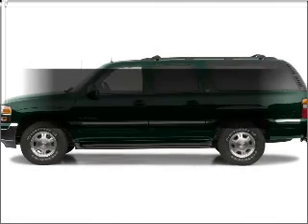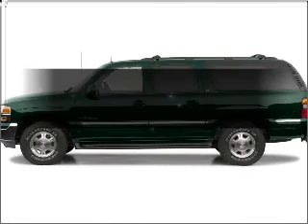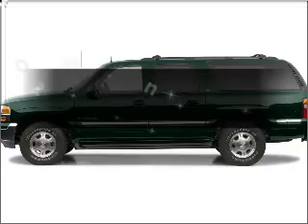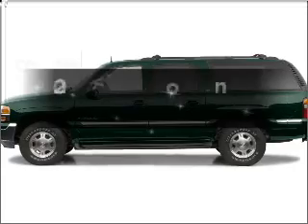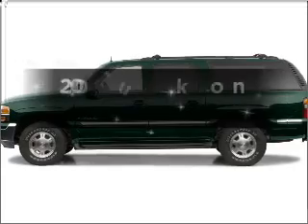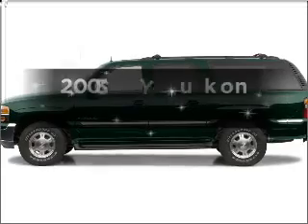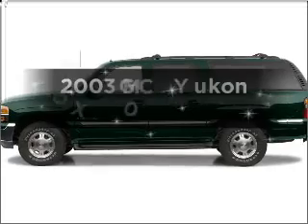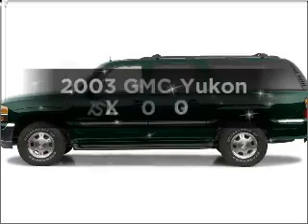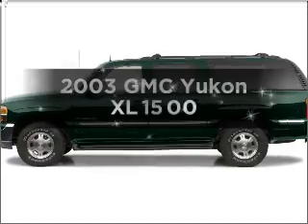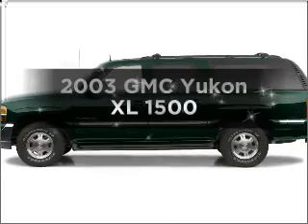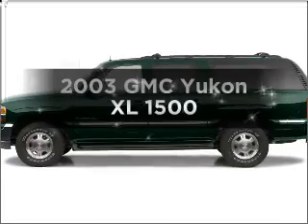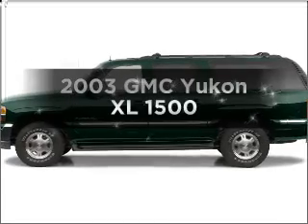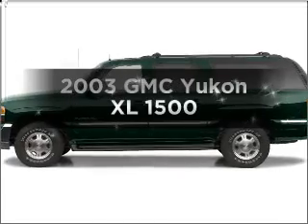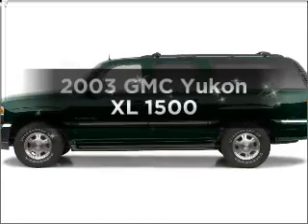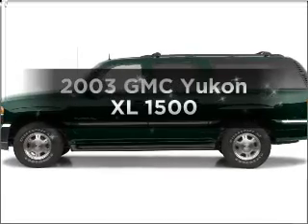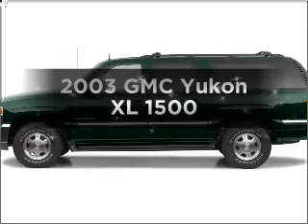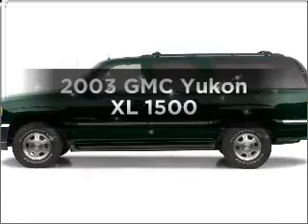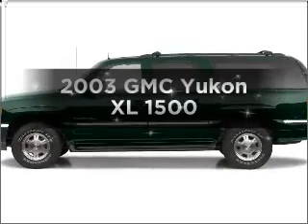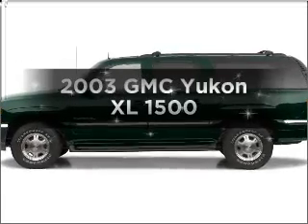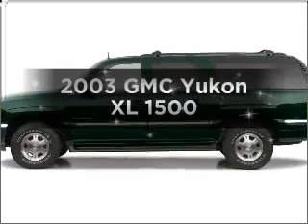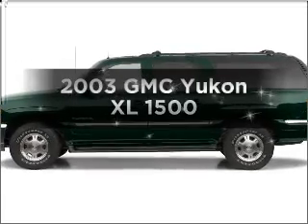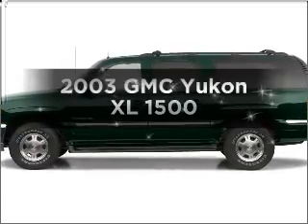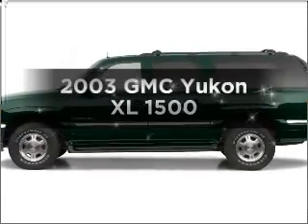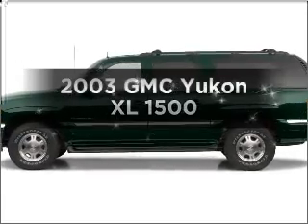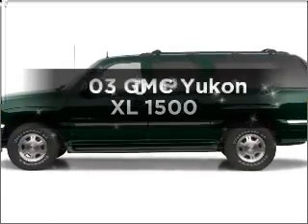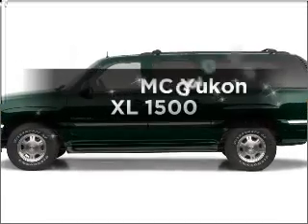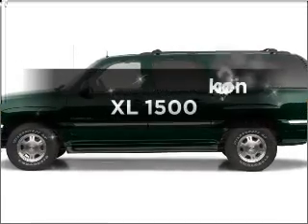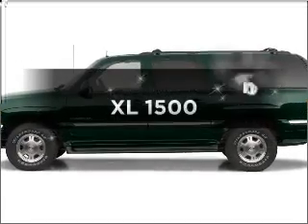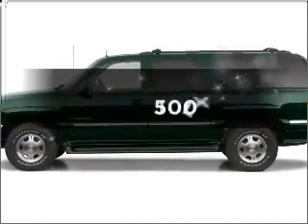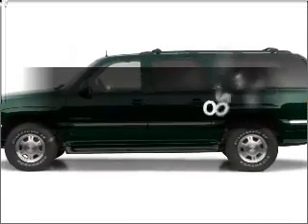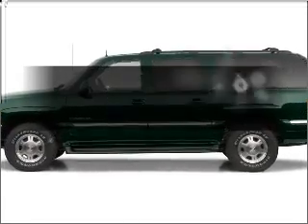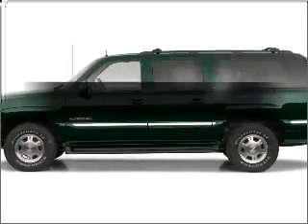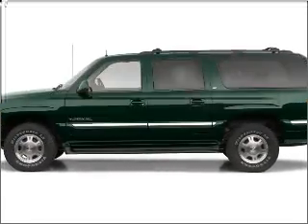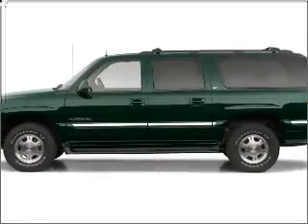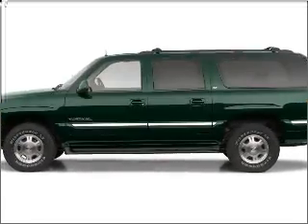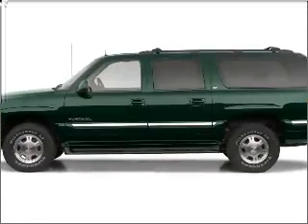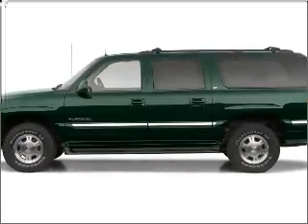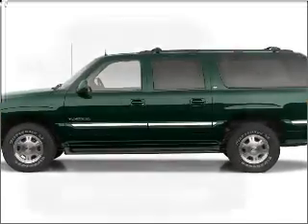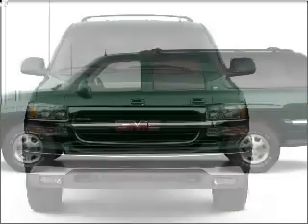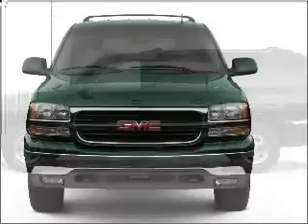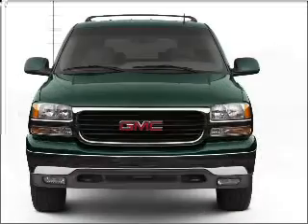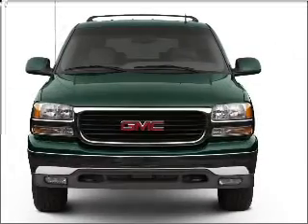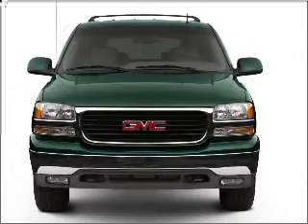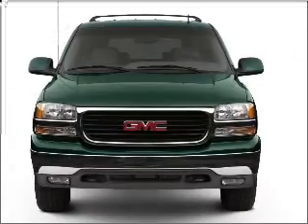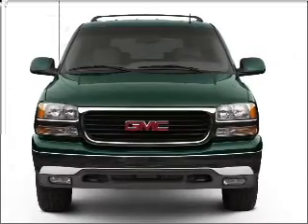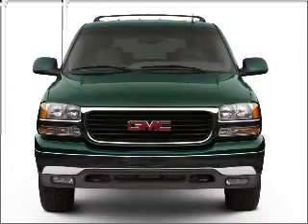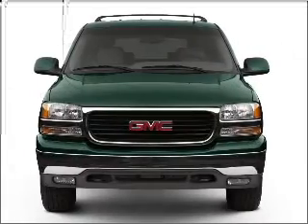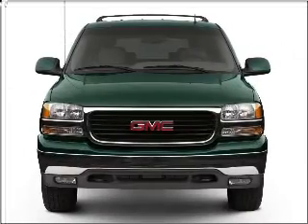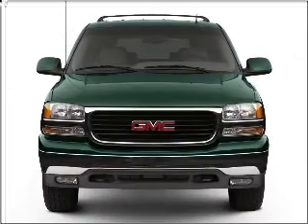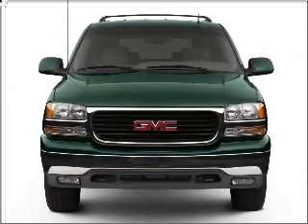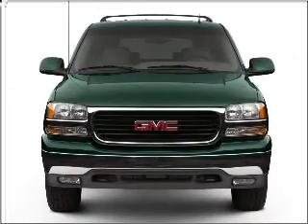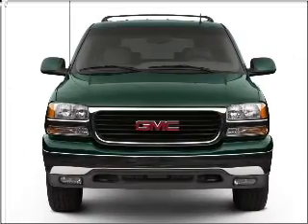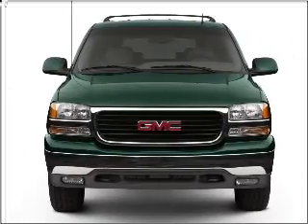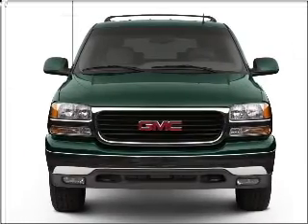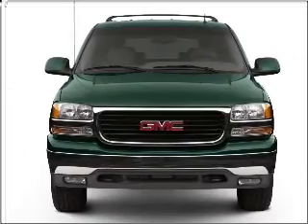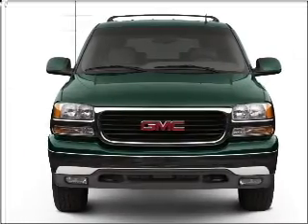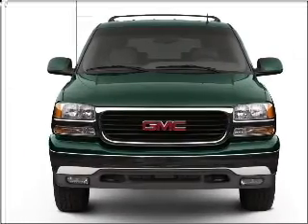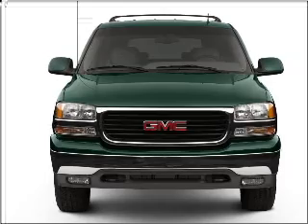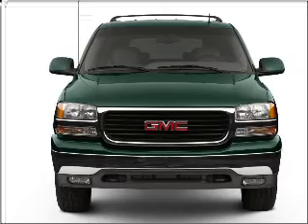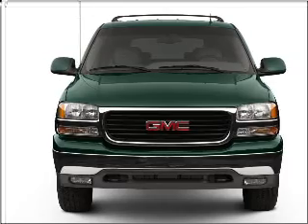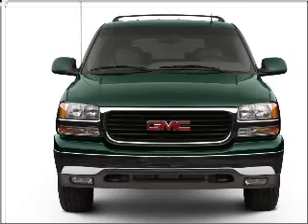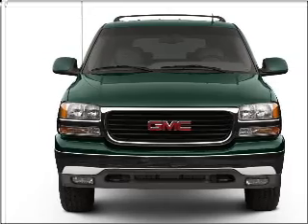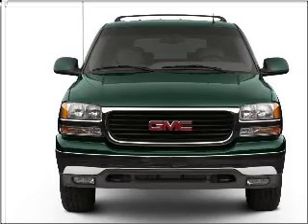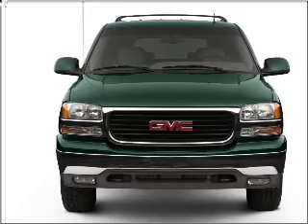Introducing the 2003 GMC Yukon XL. Everything you need under one roof with this great vehicle.